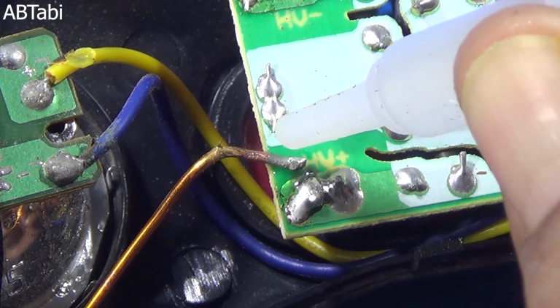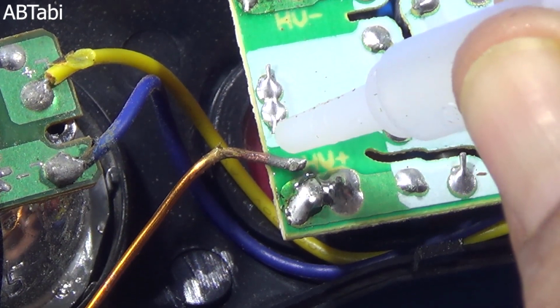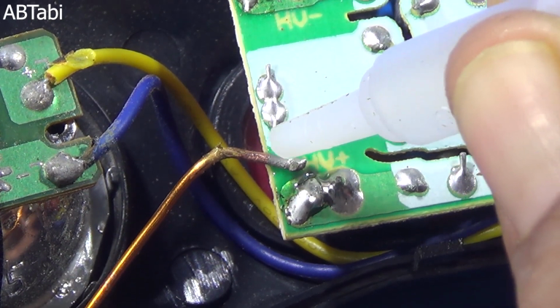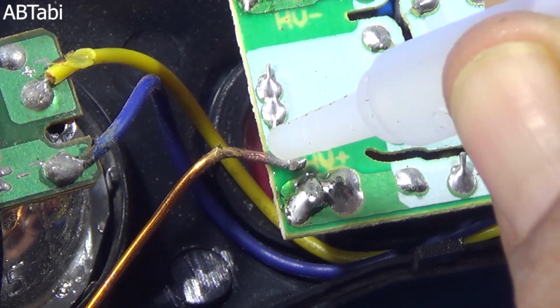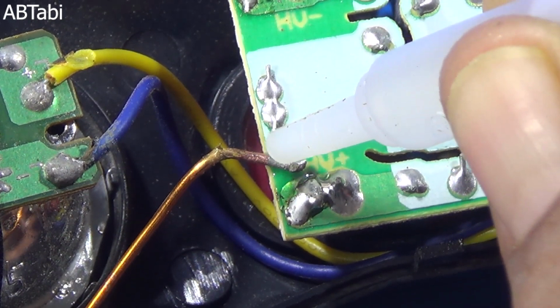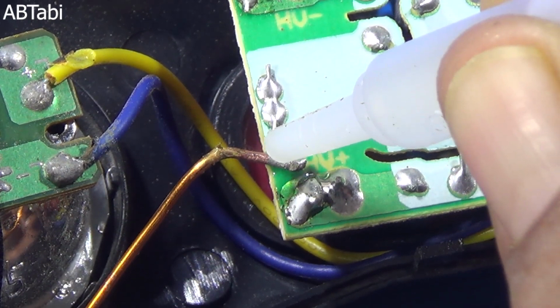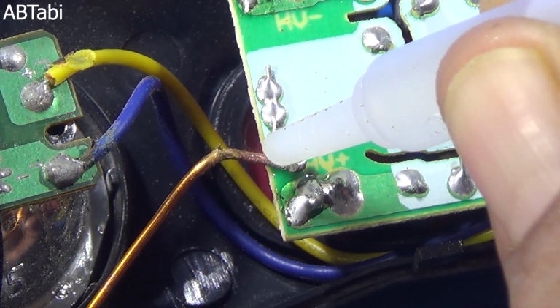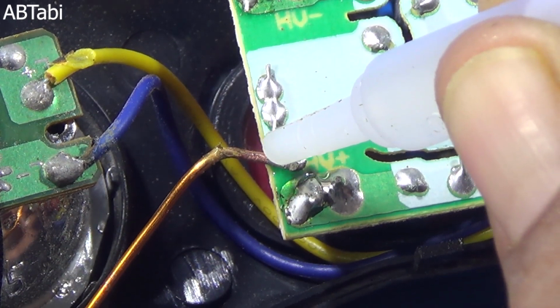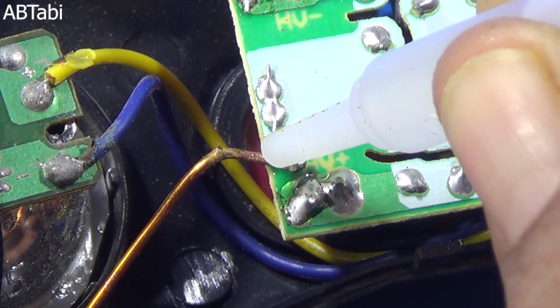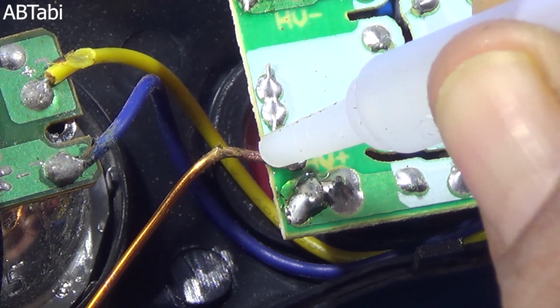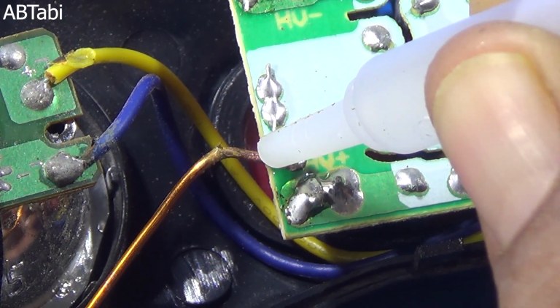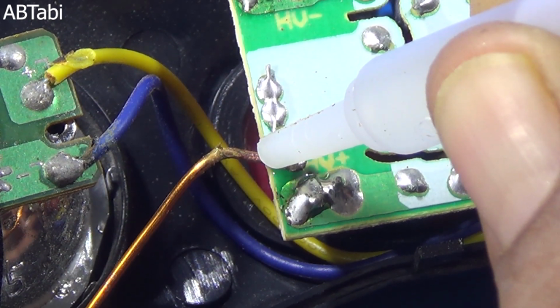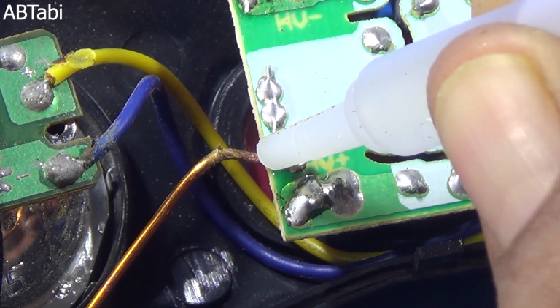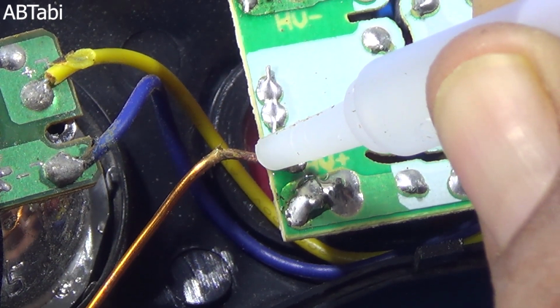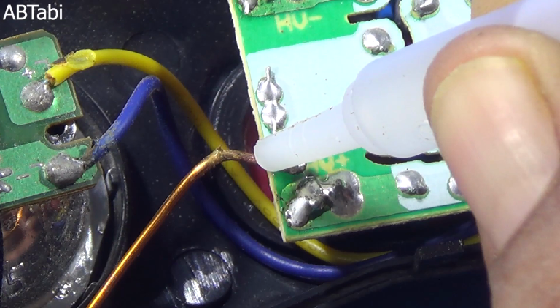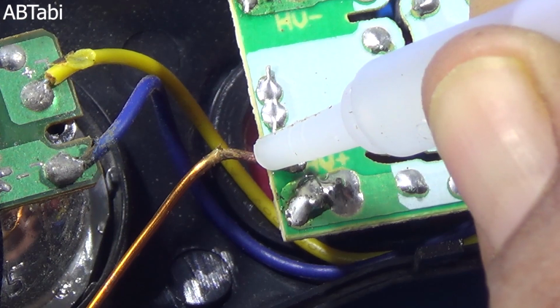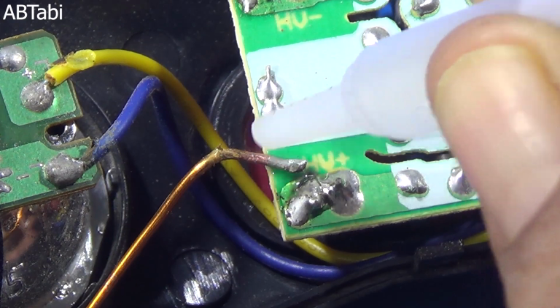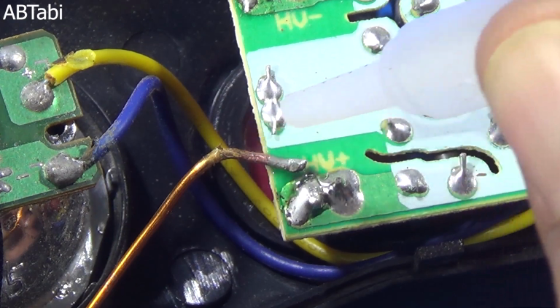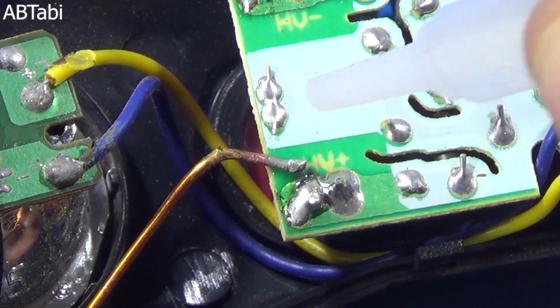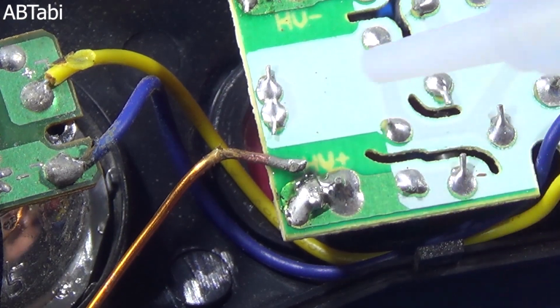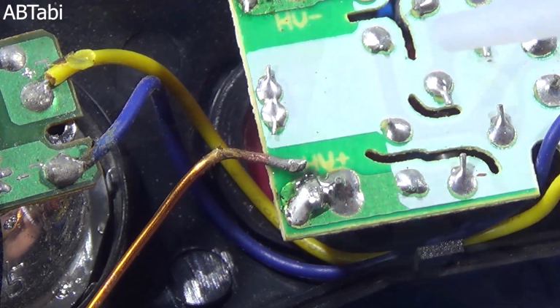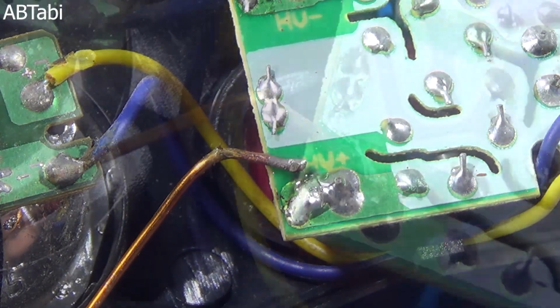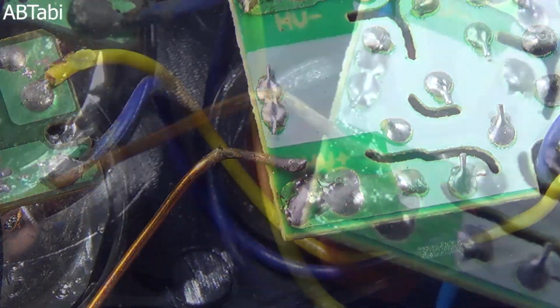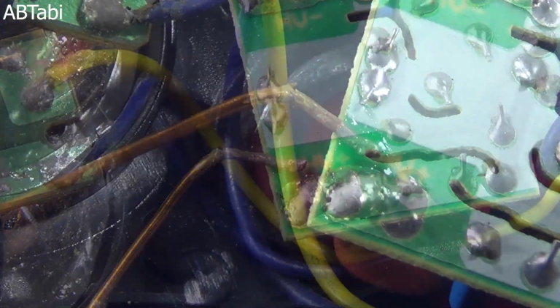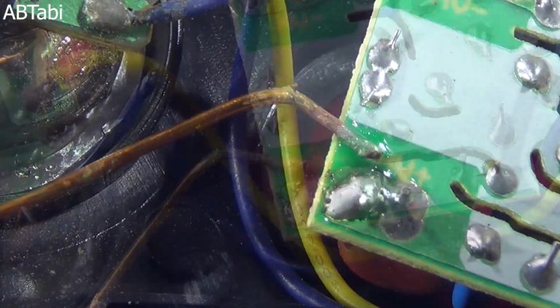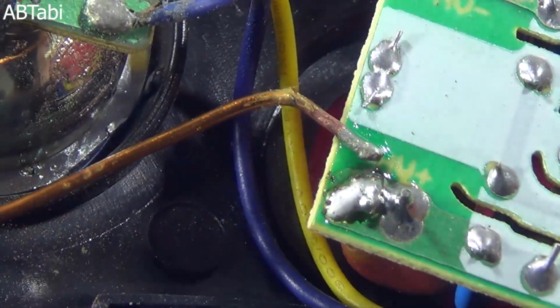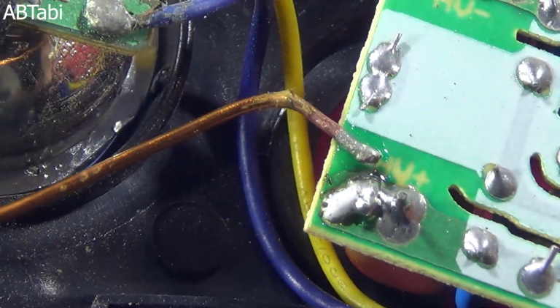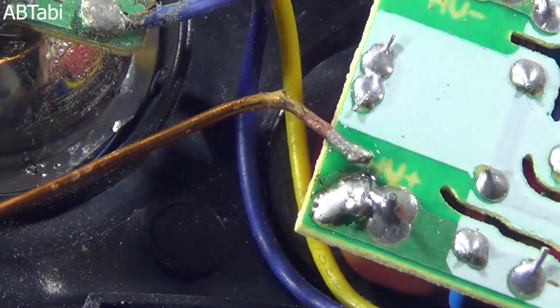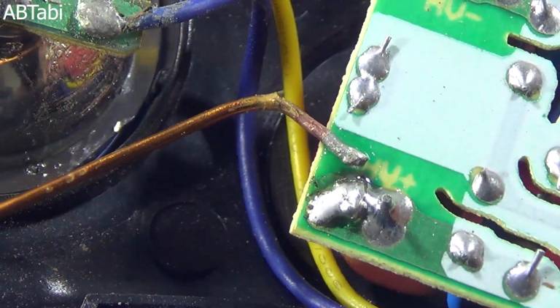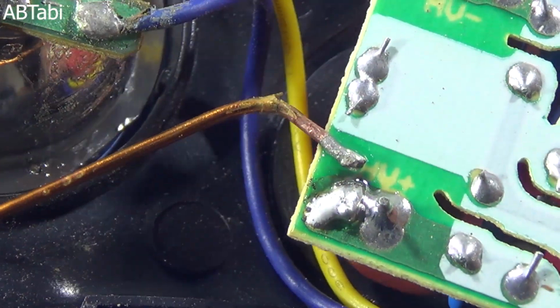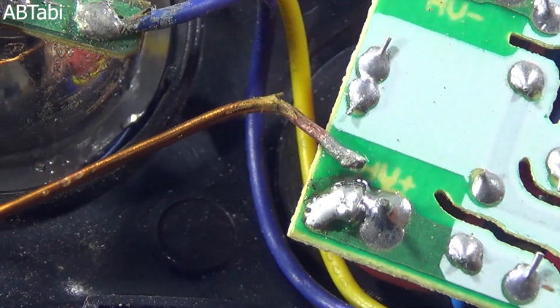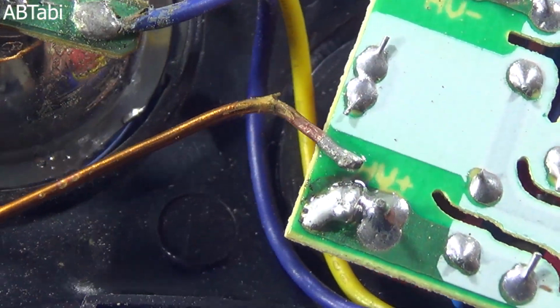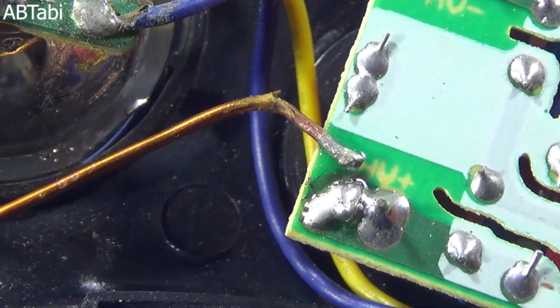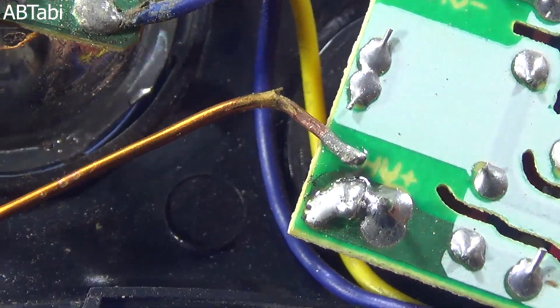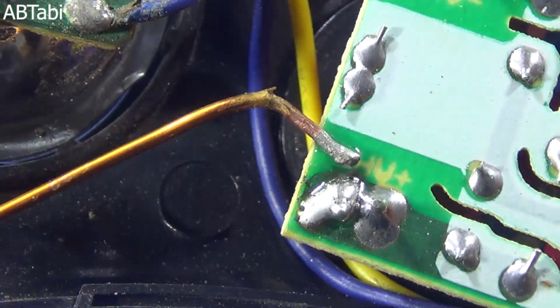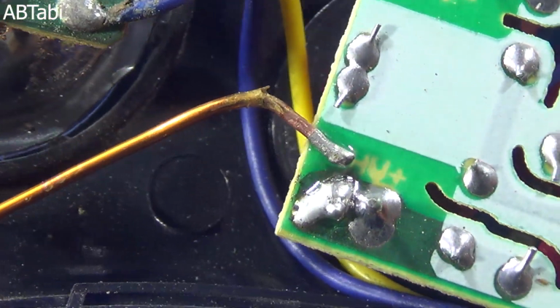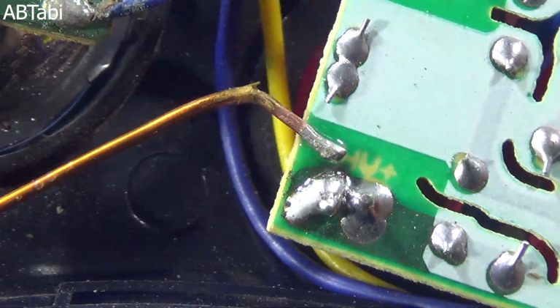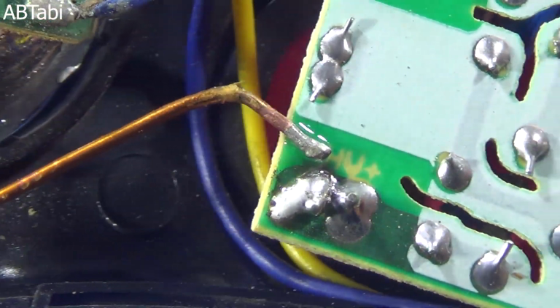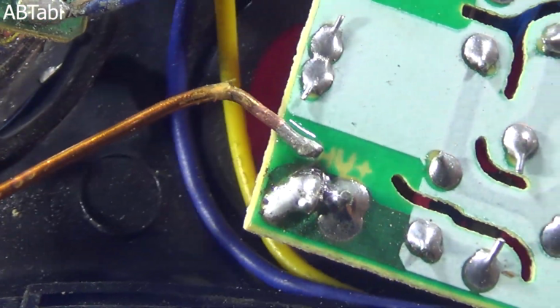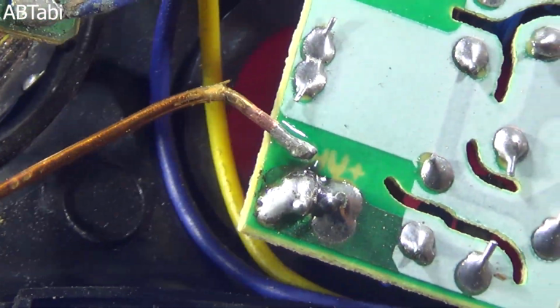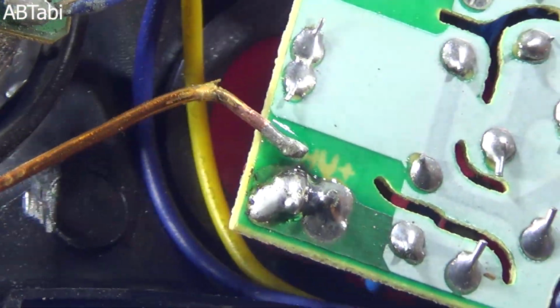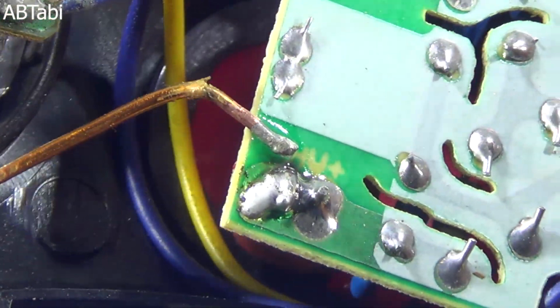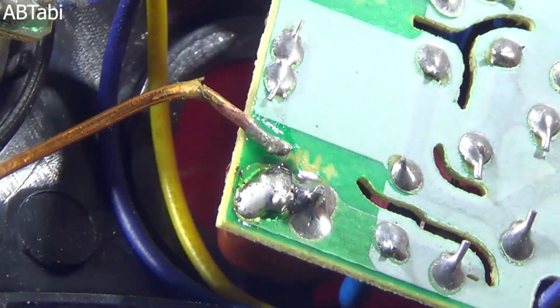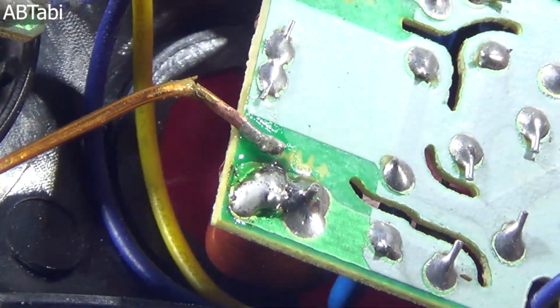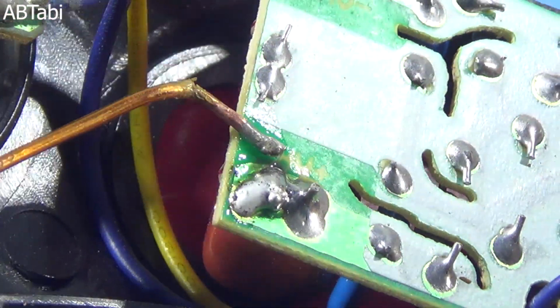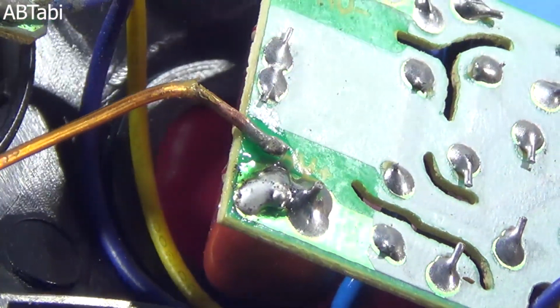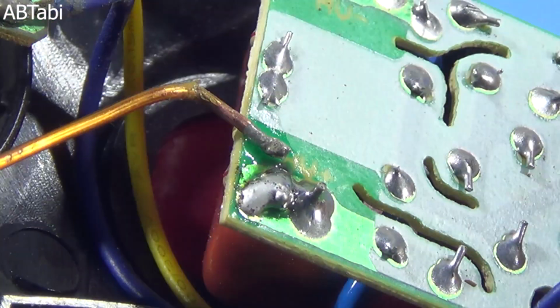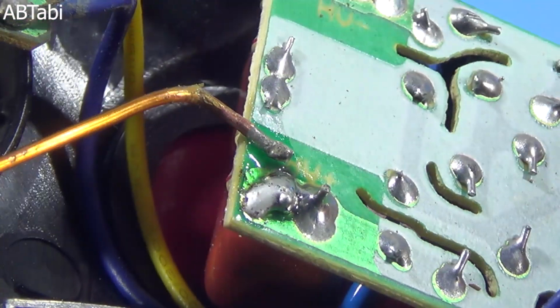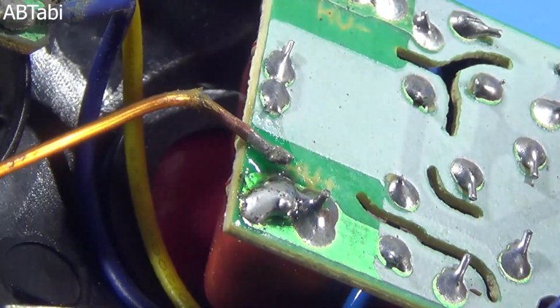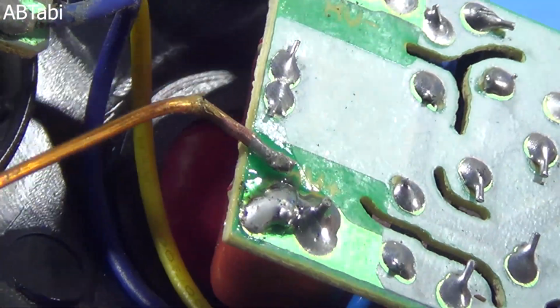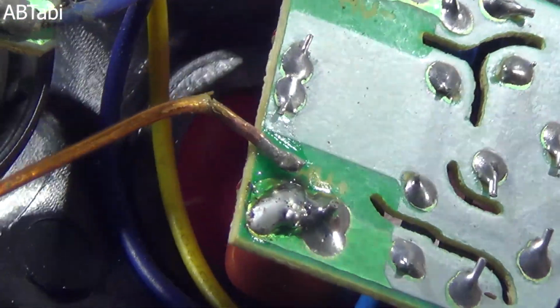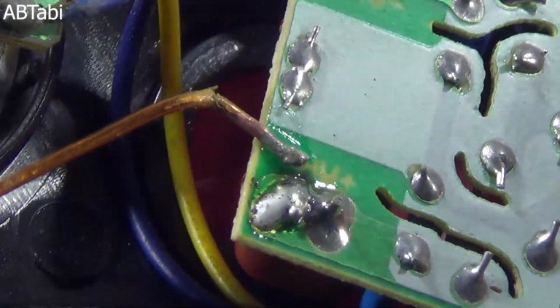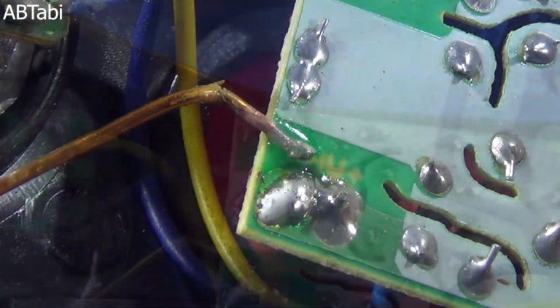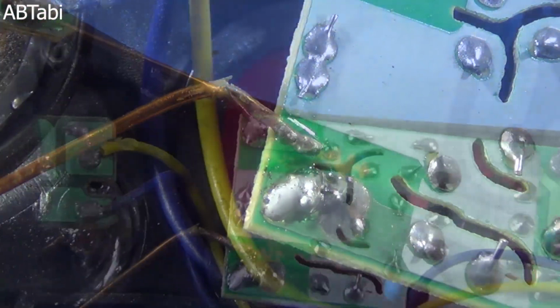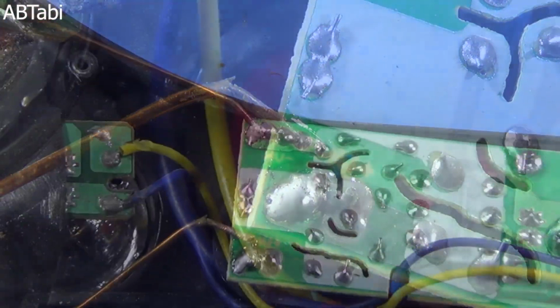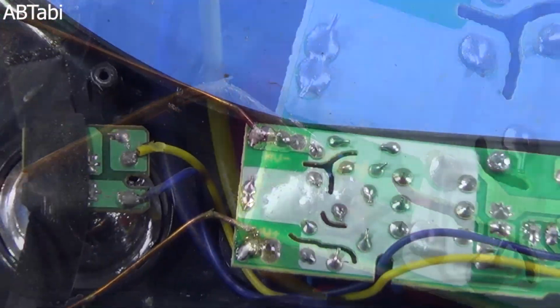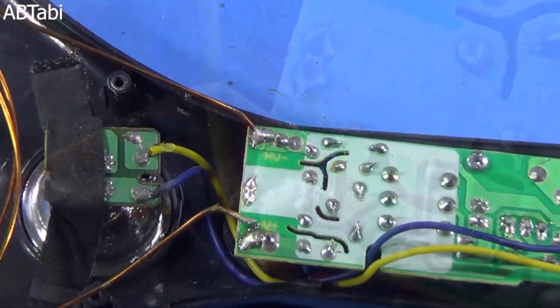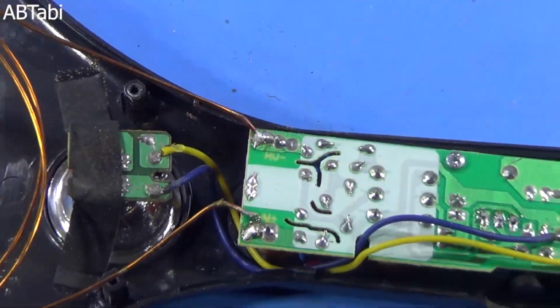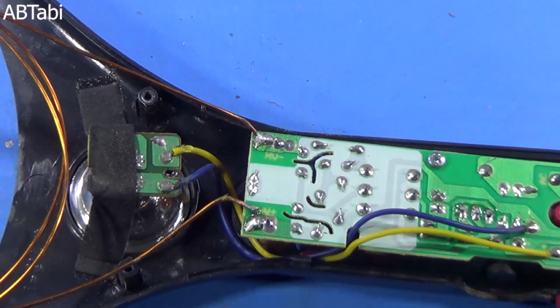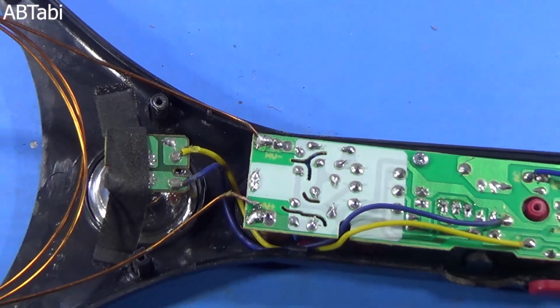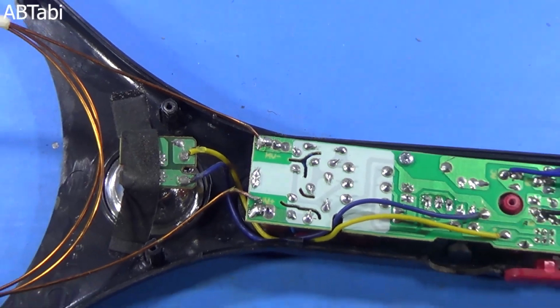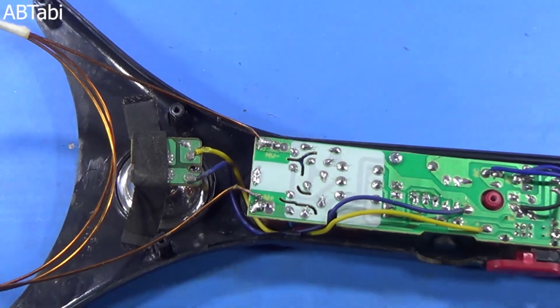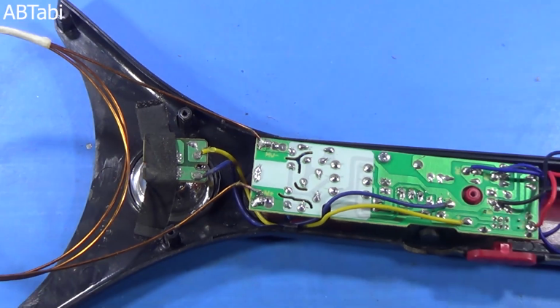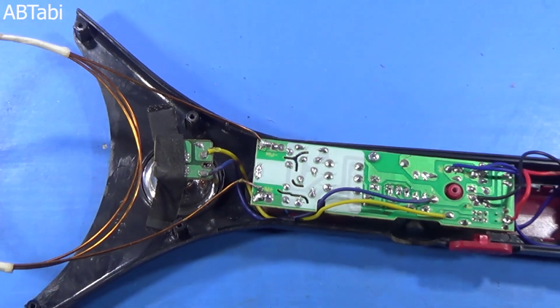Friends, be aware — this is only for learning purposes. This circuit can damage your any electronics device. Be careful.